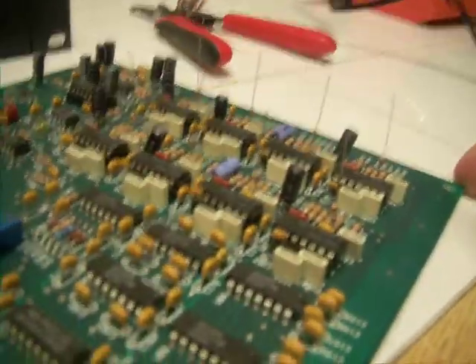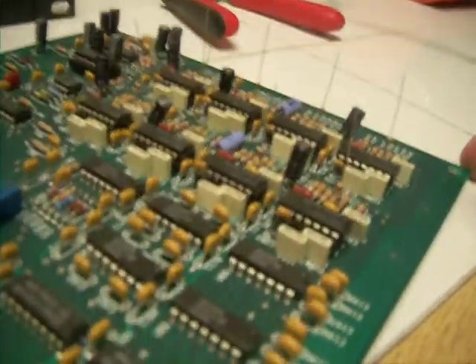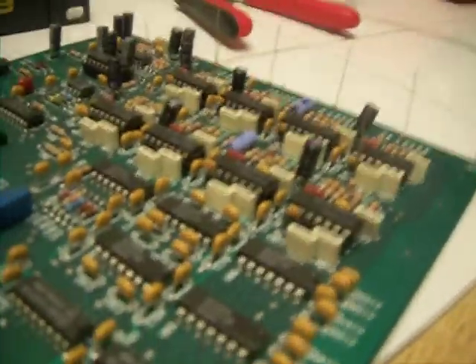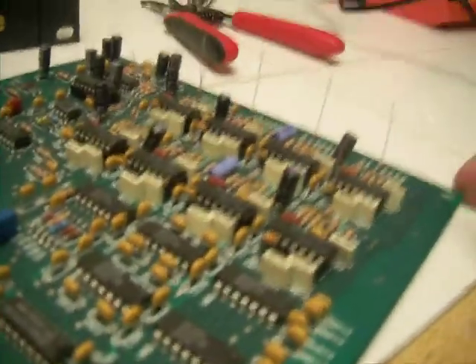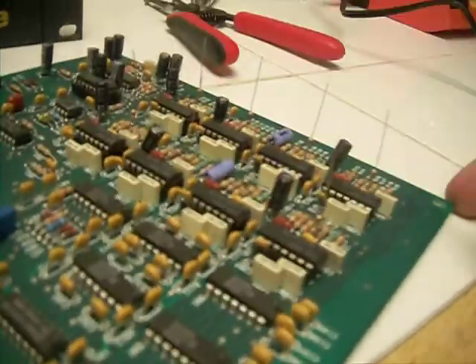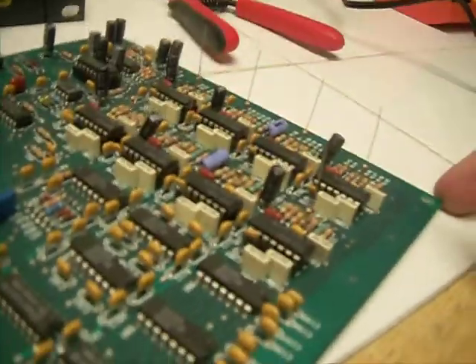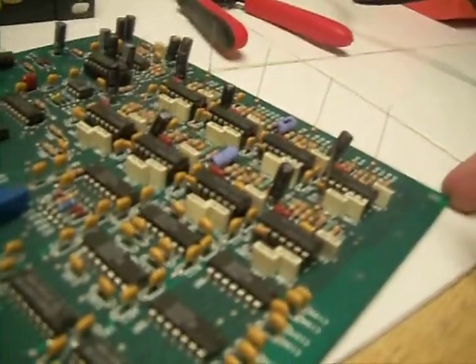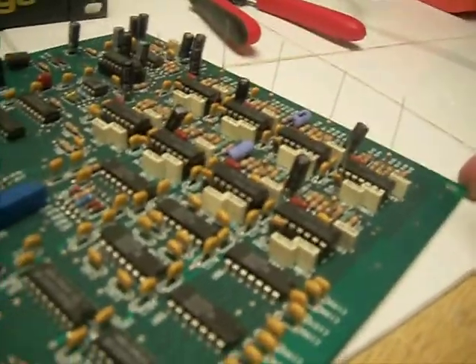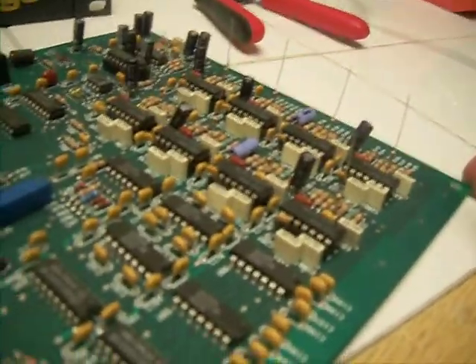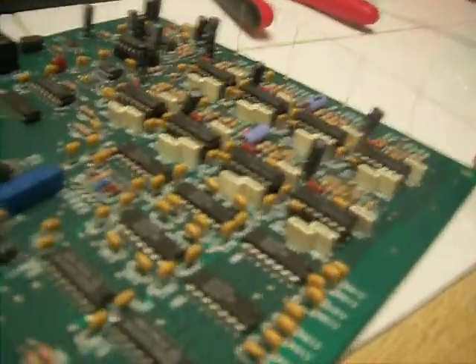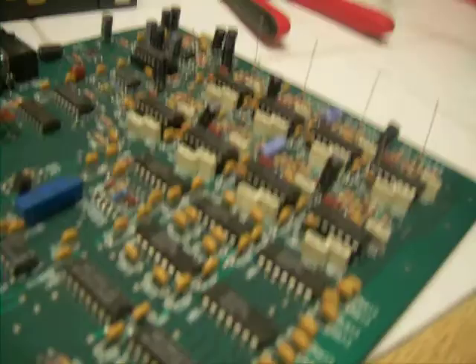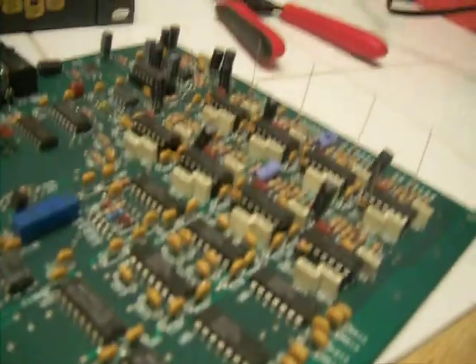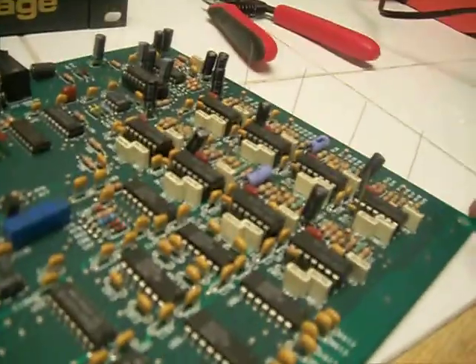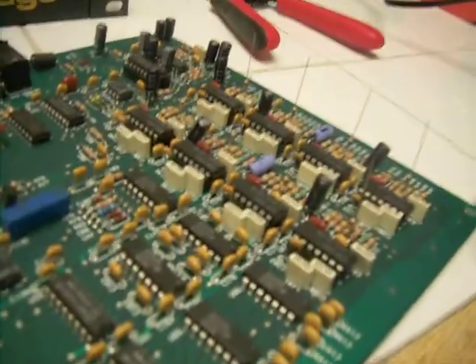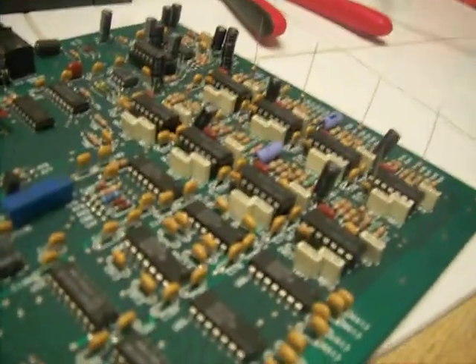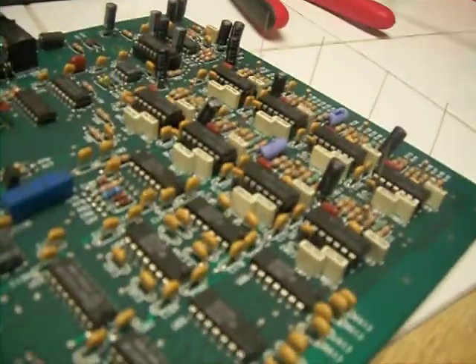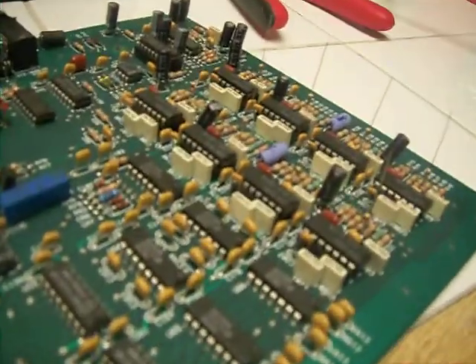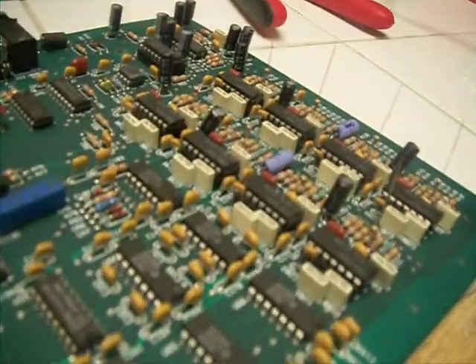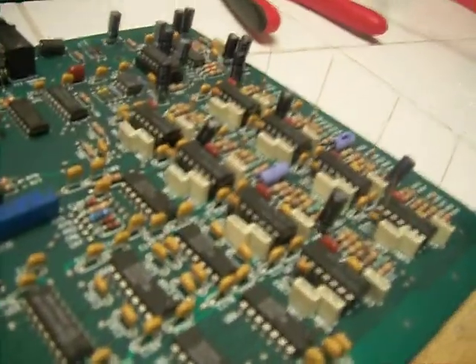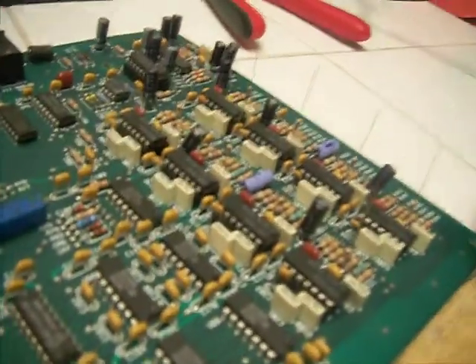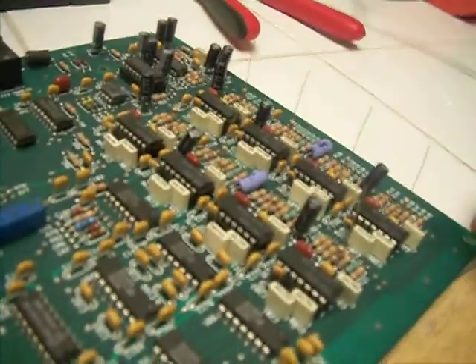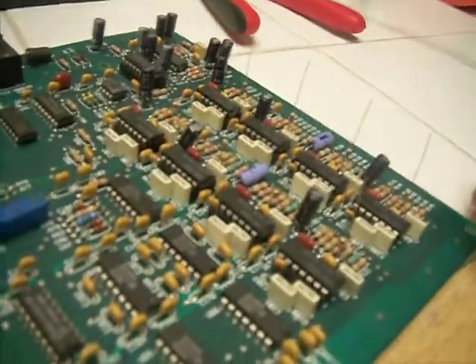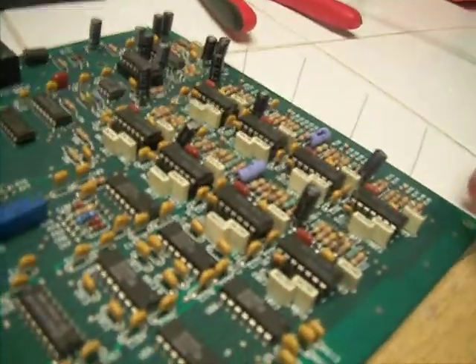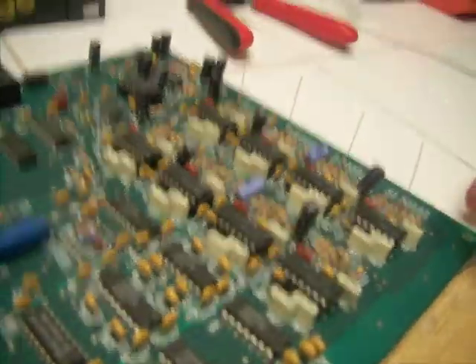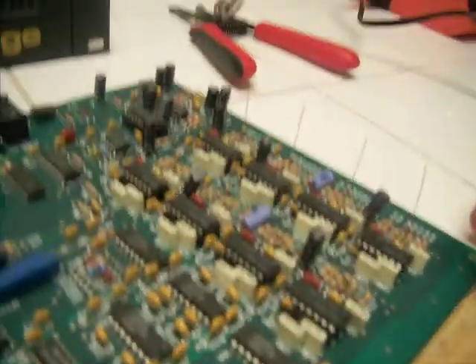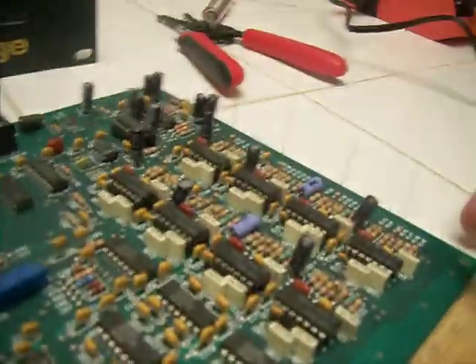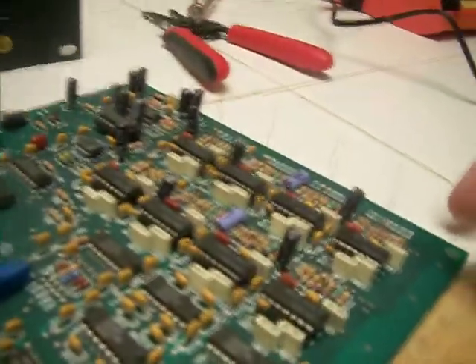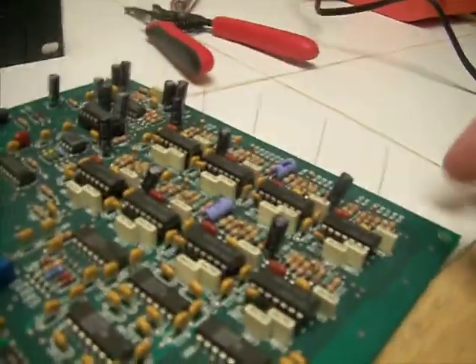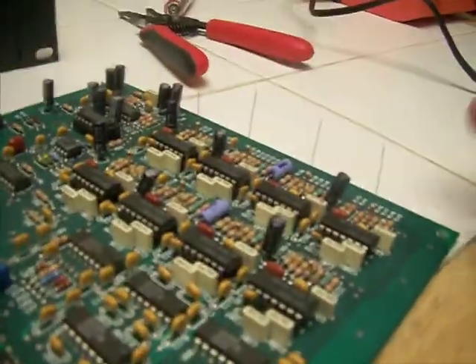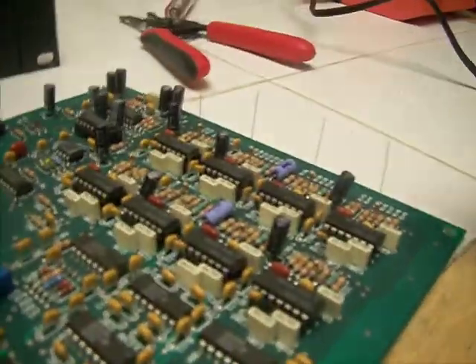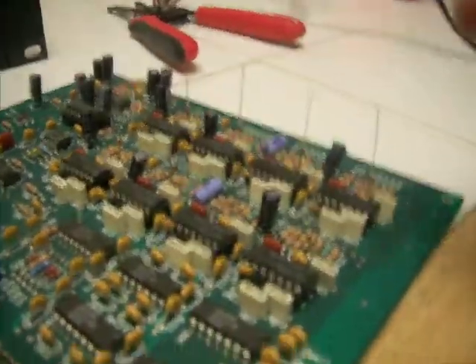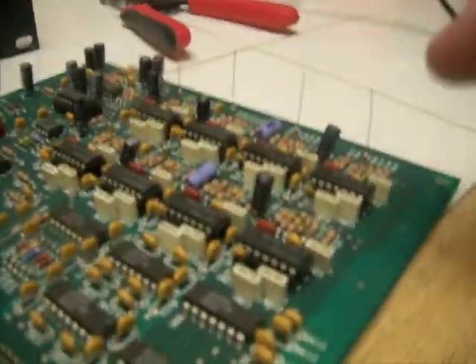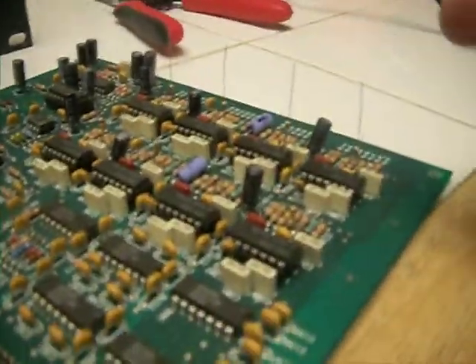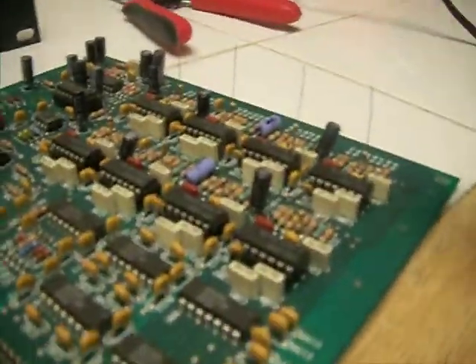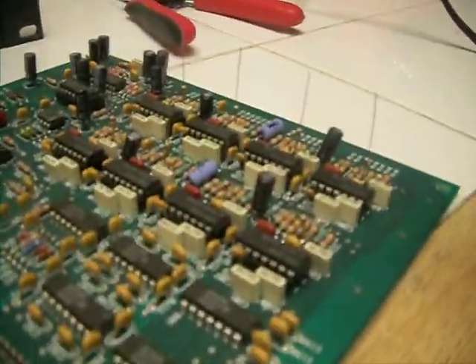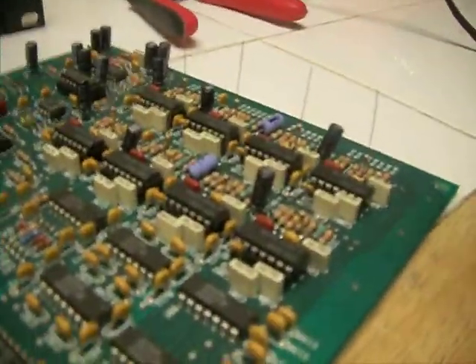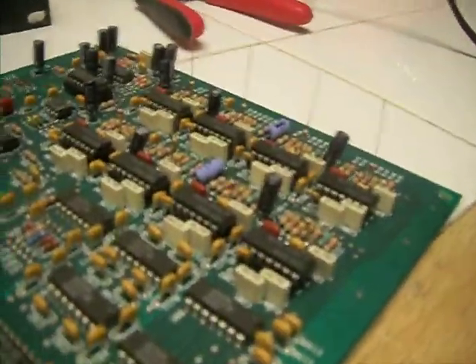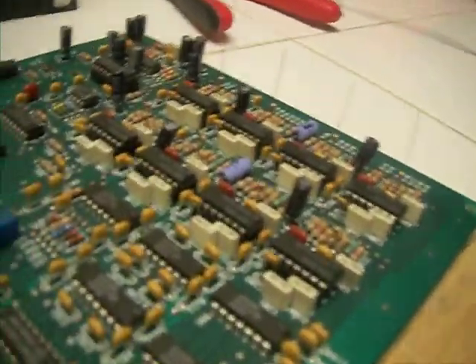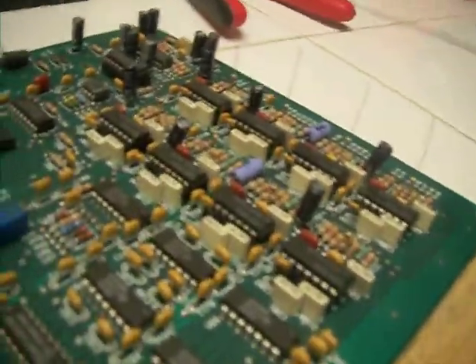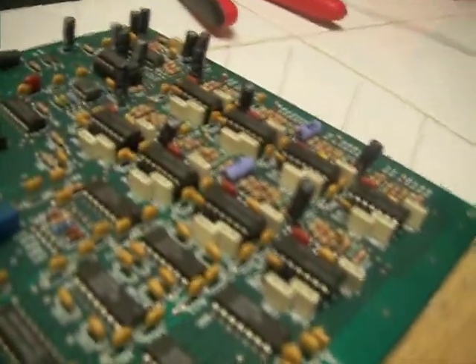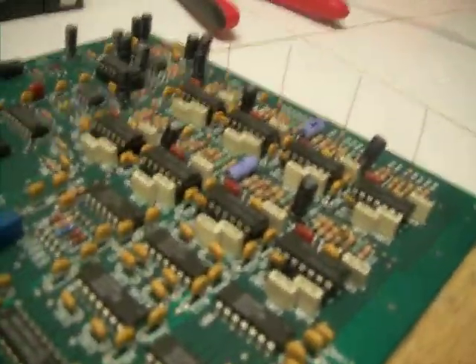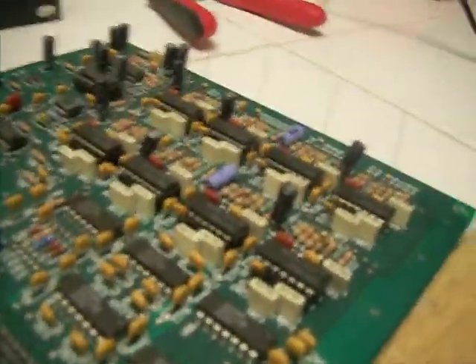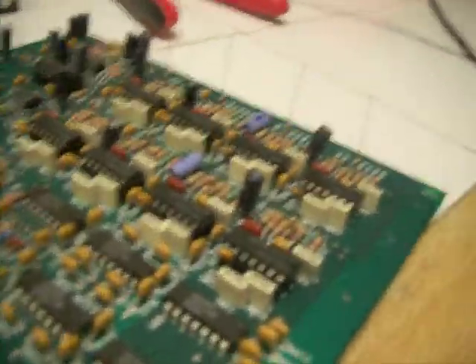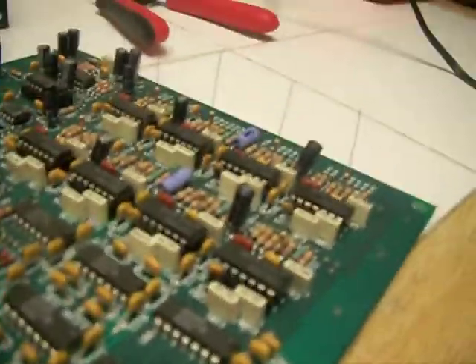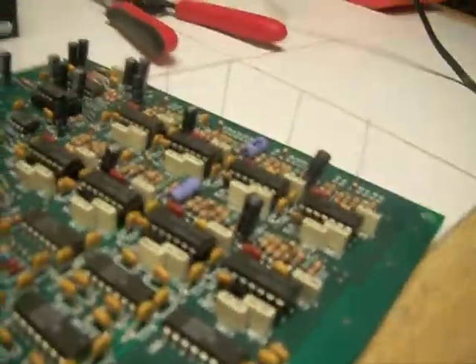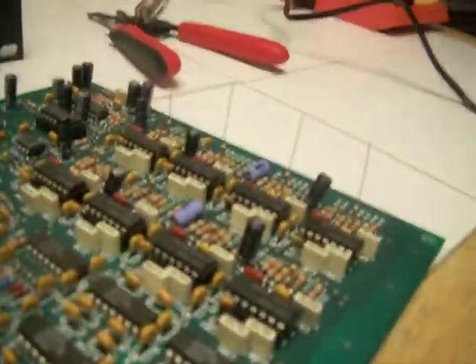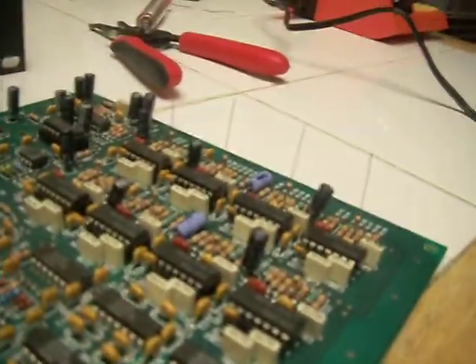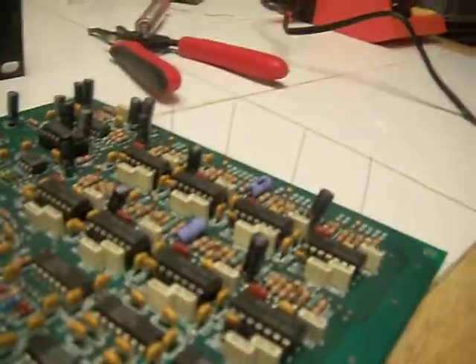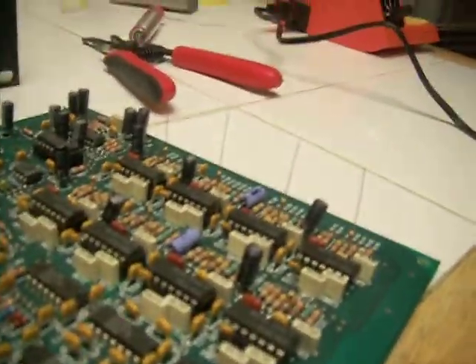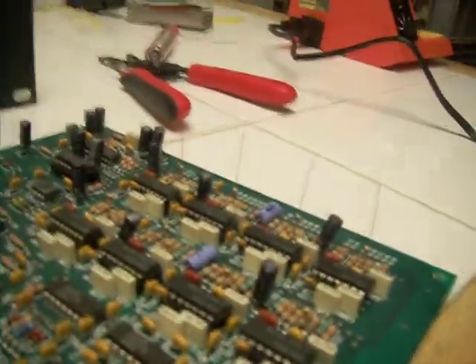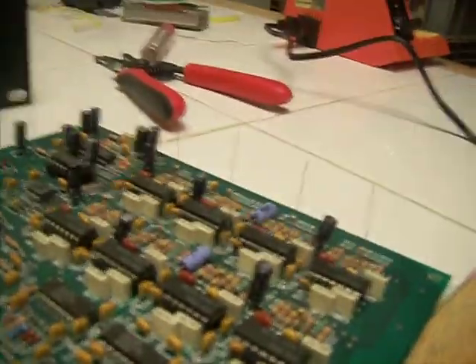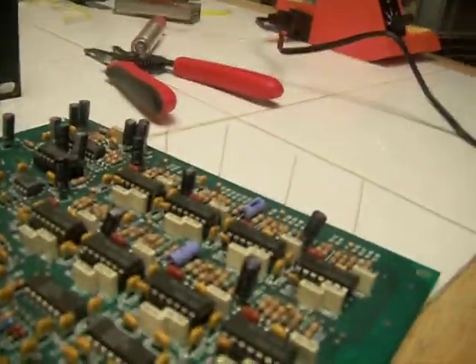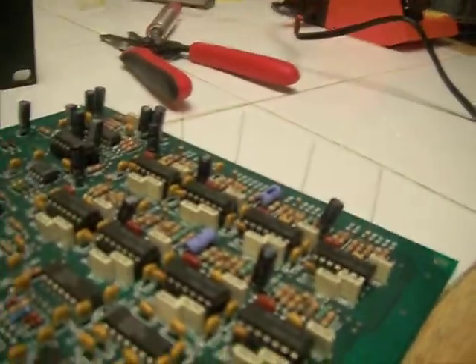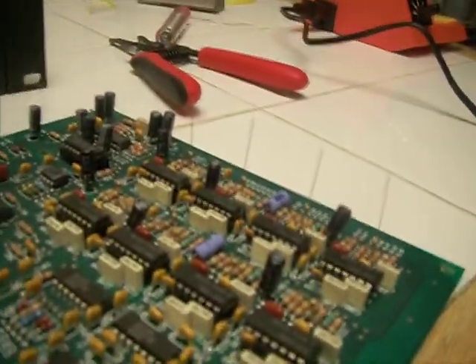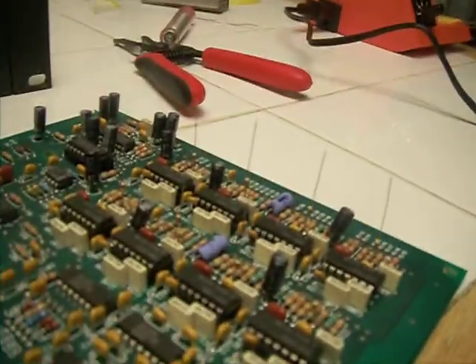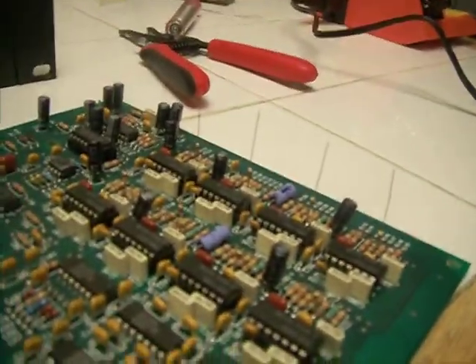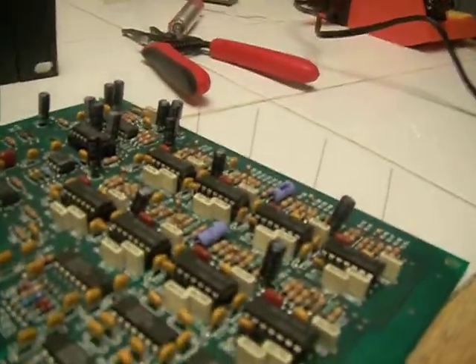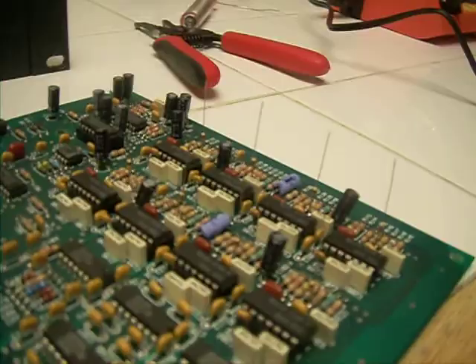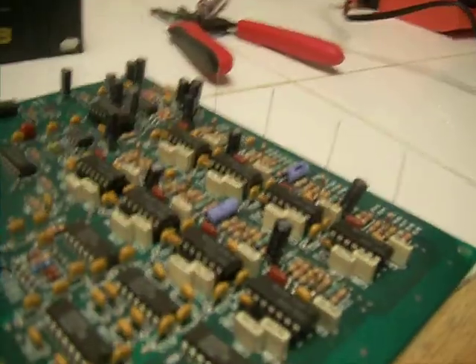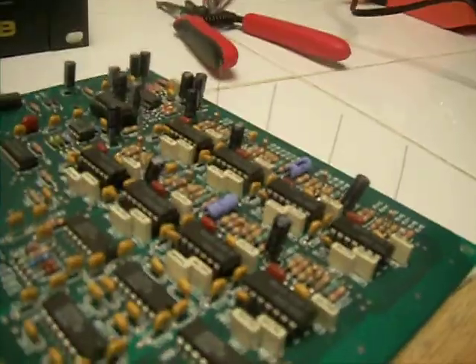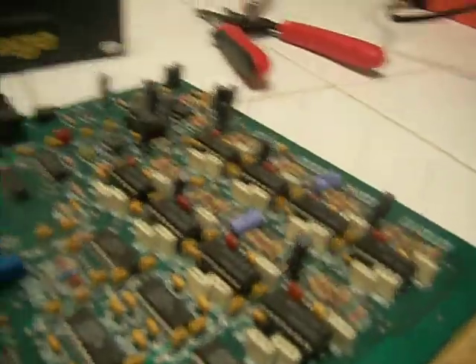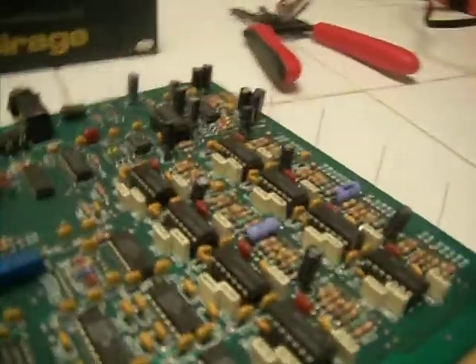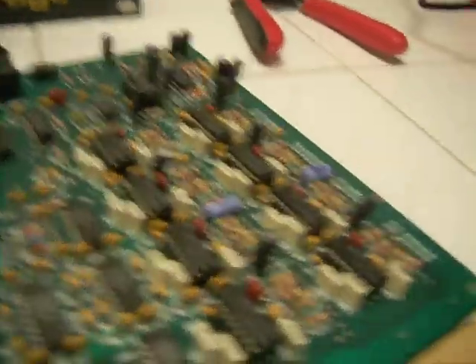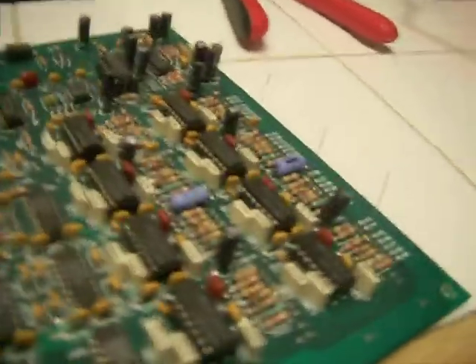Now, each of those resistors is going to be soldered to a wire that goes to our quarter-inch output jacks — all 8 of them.